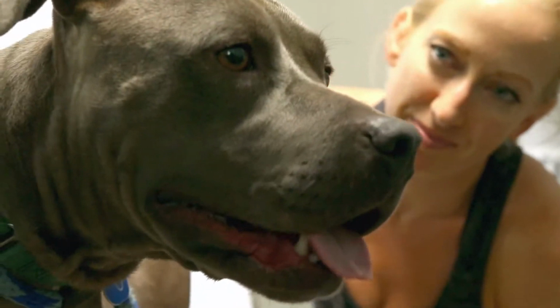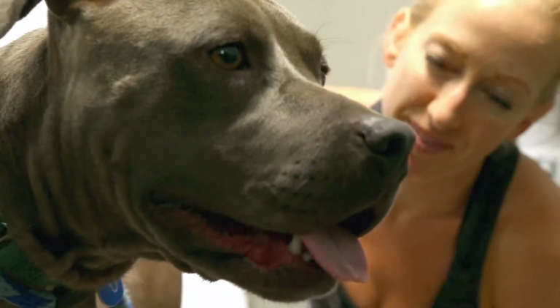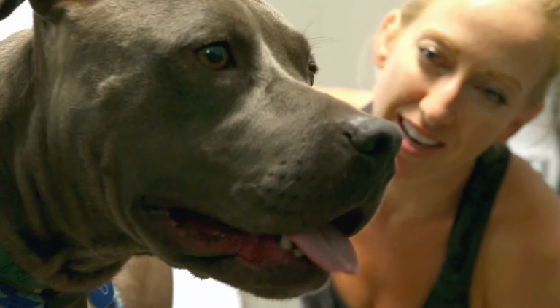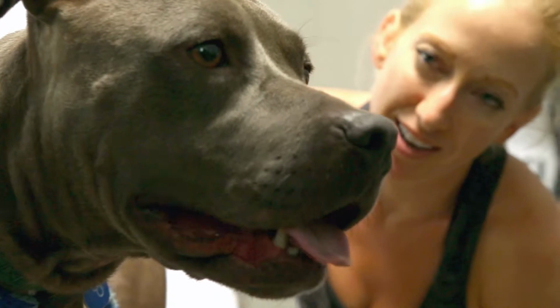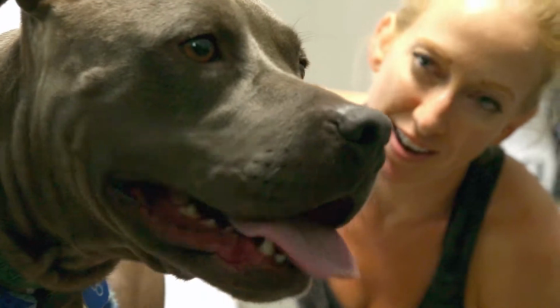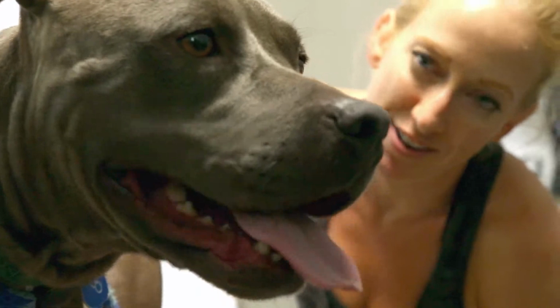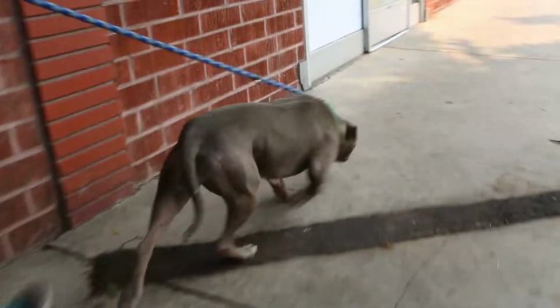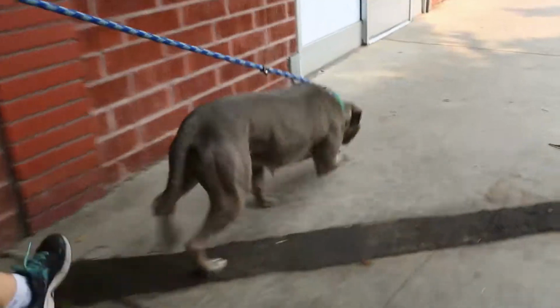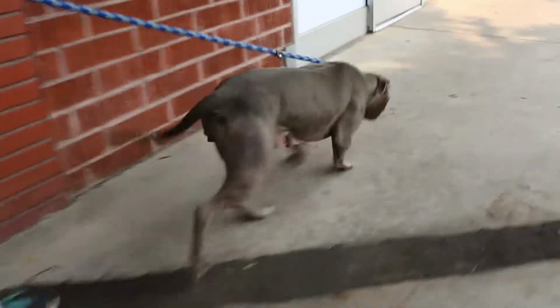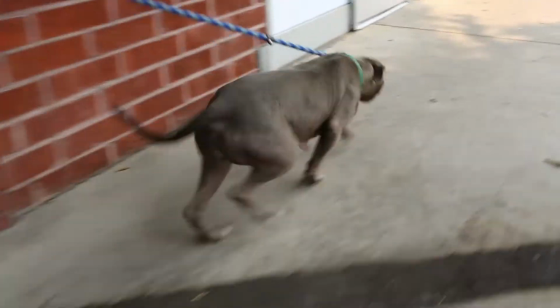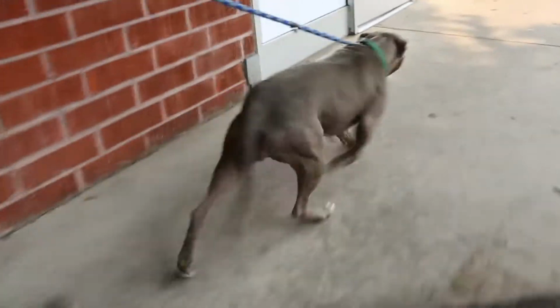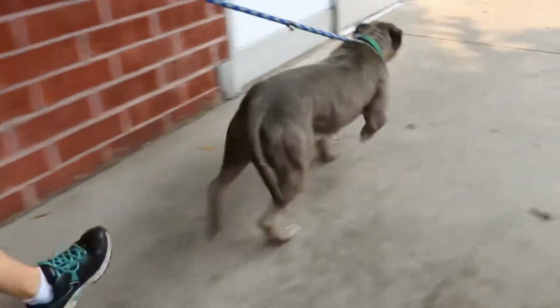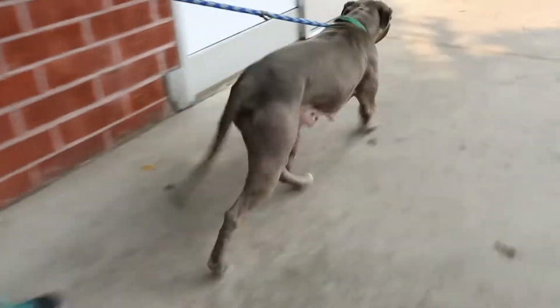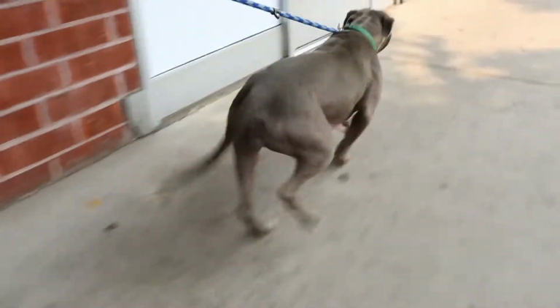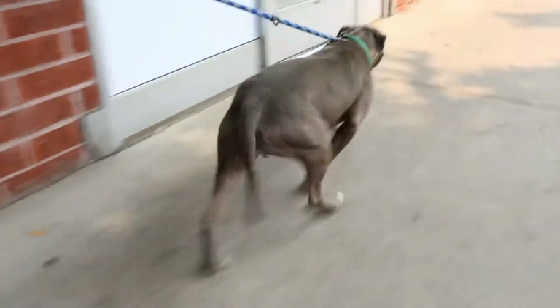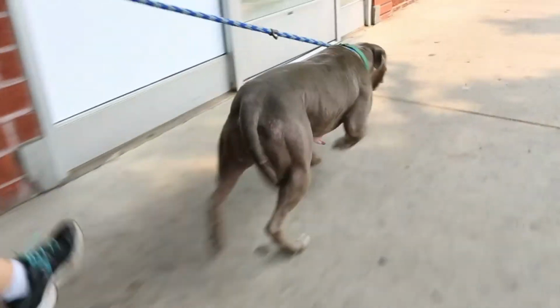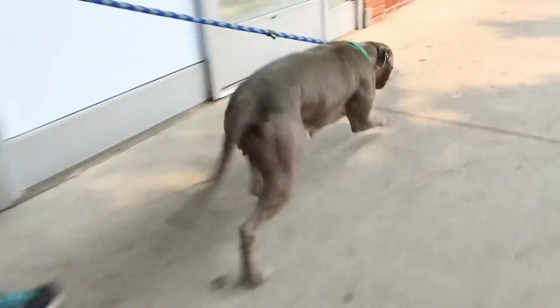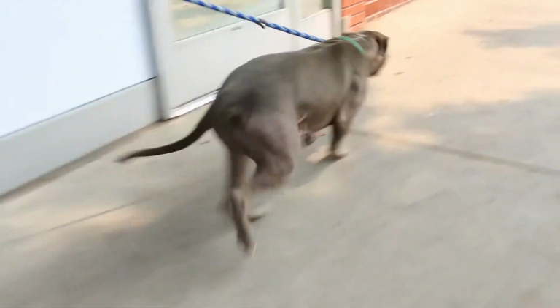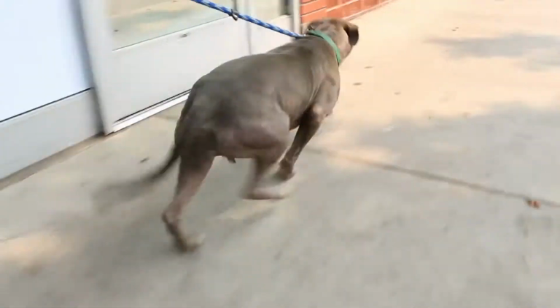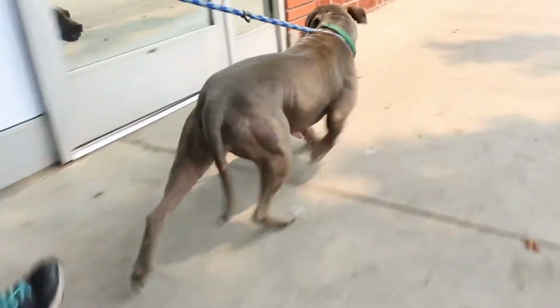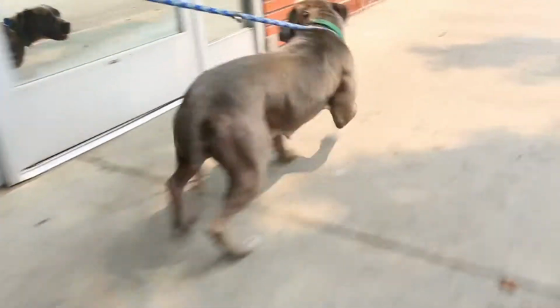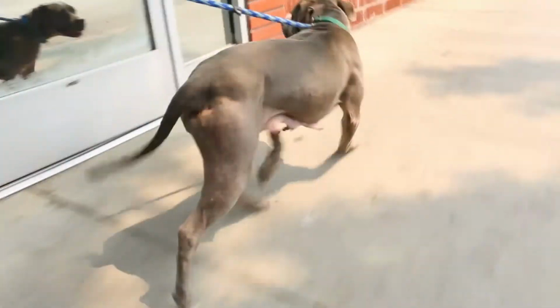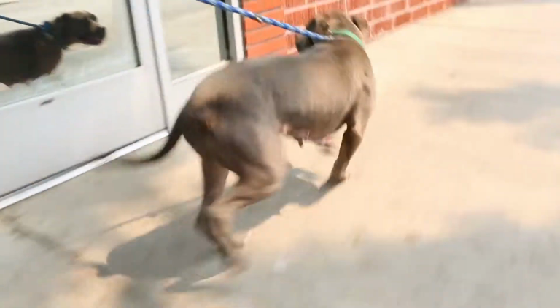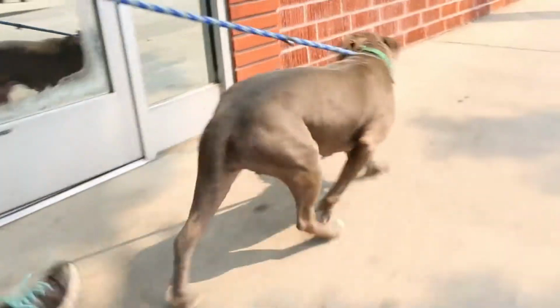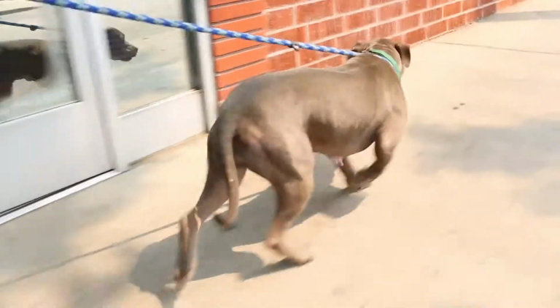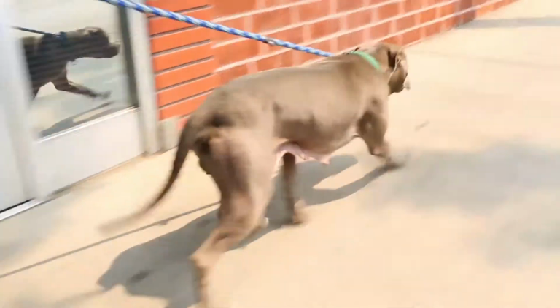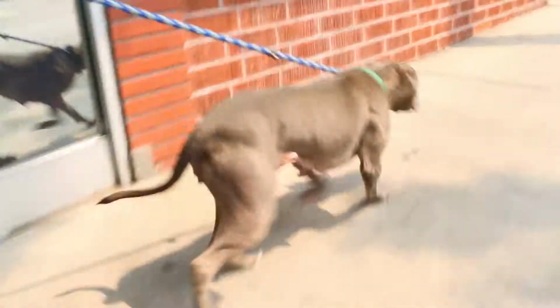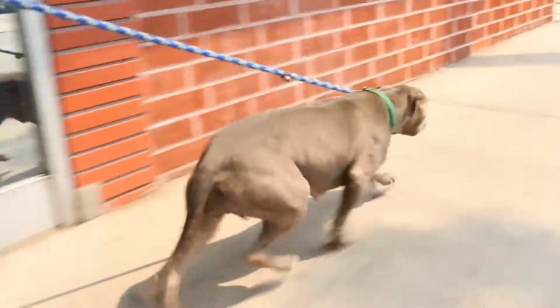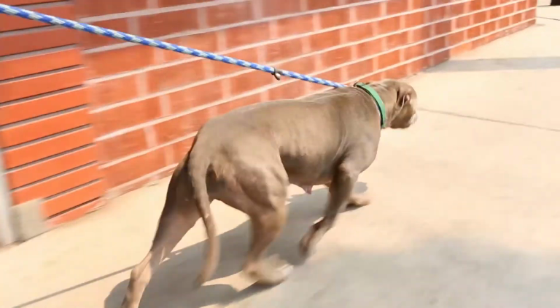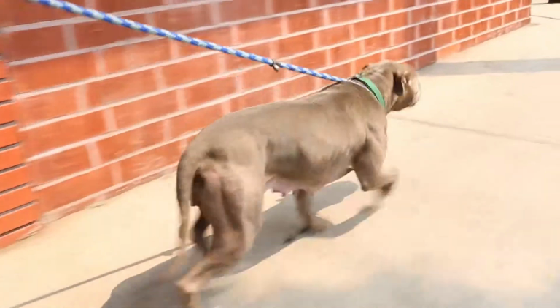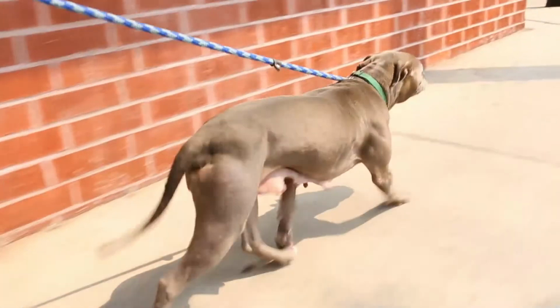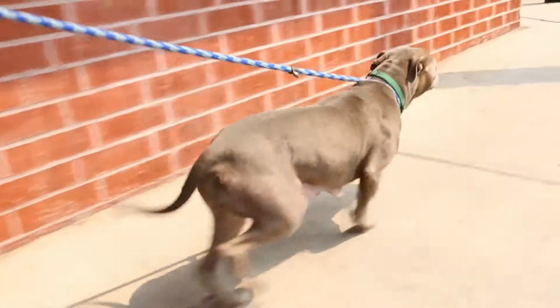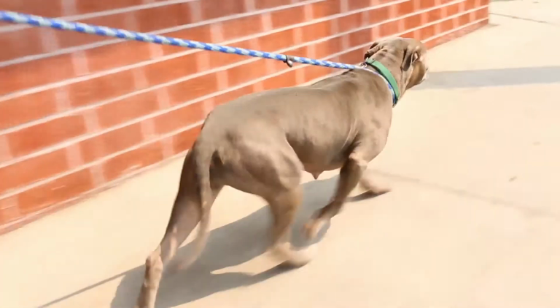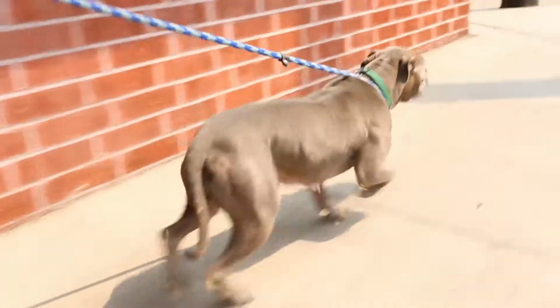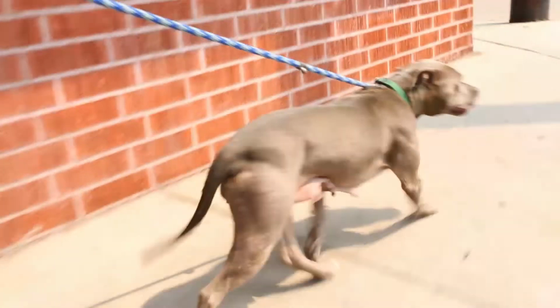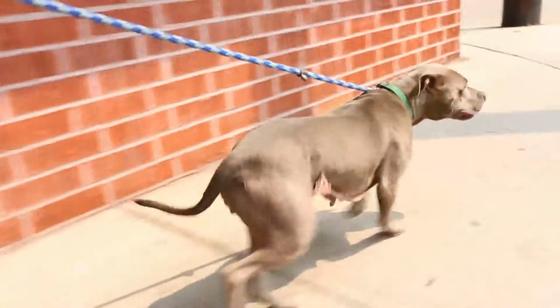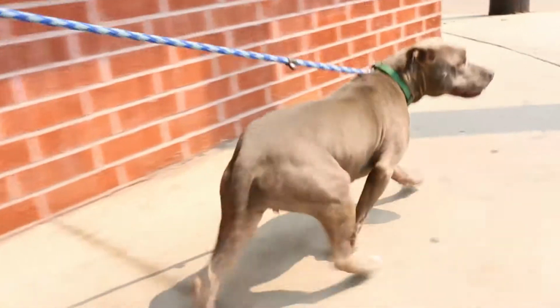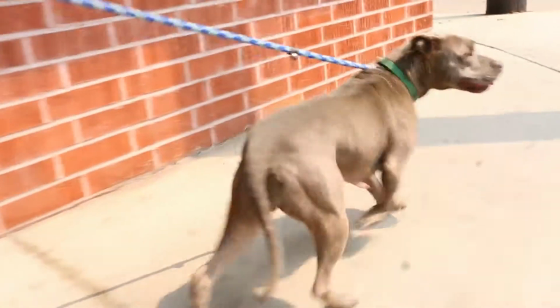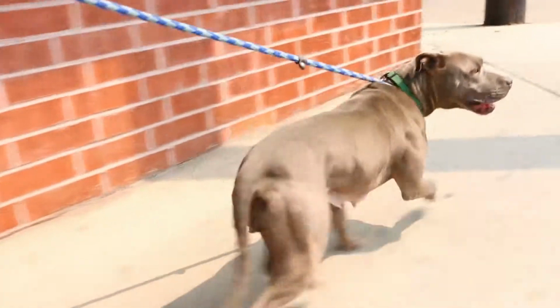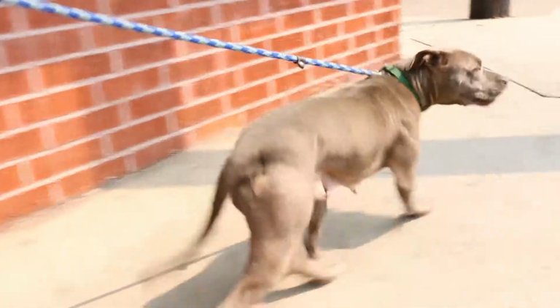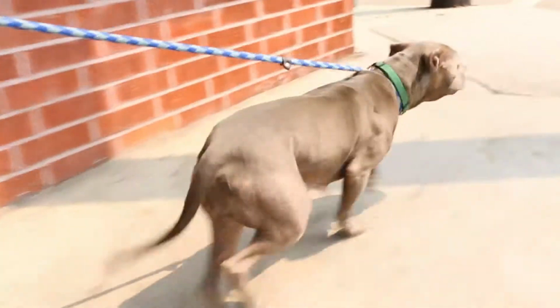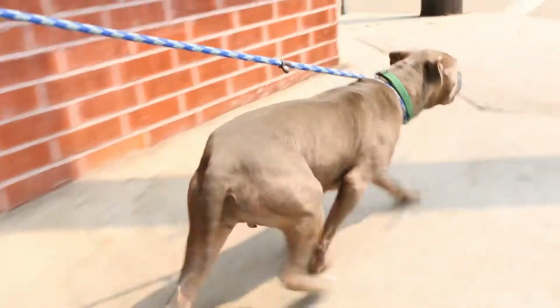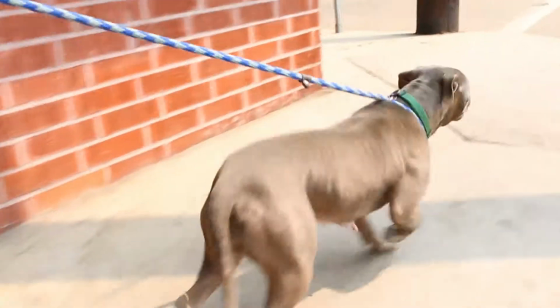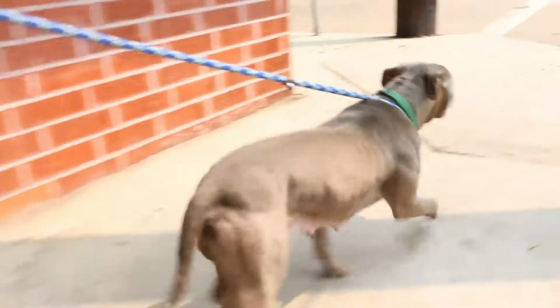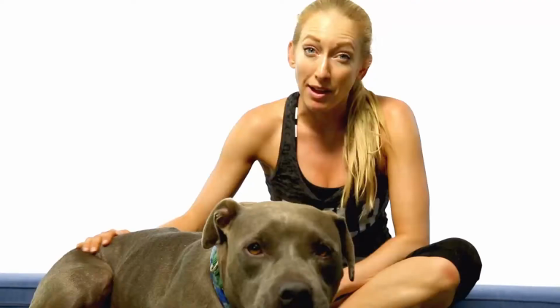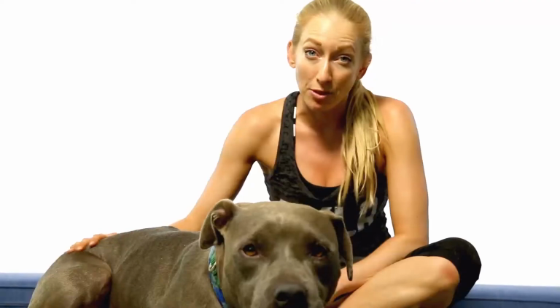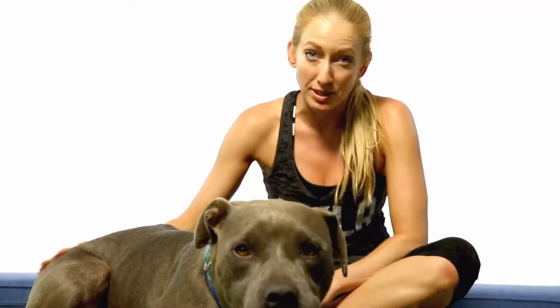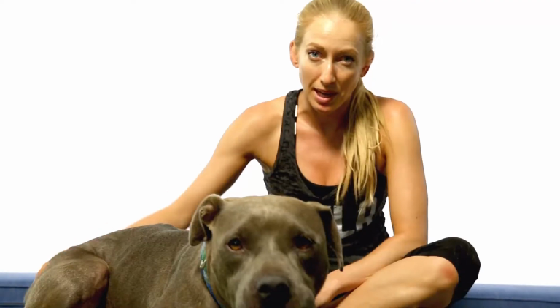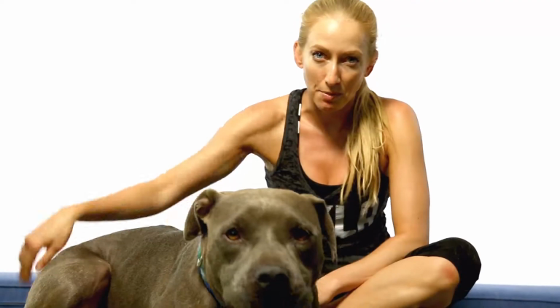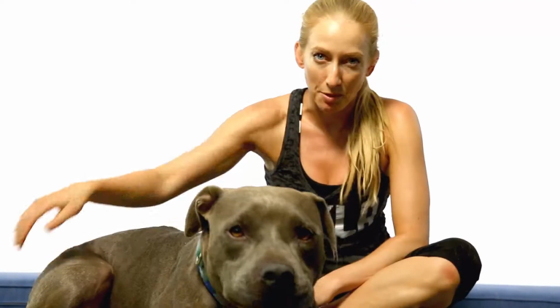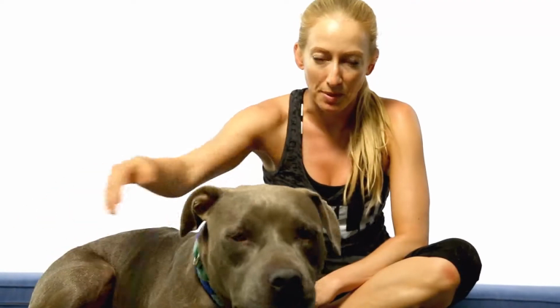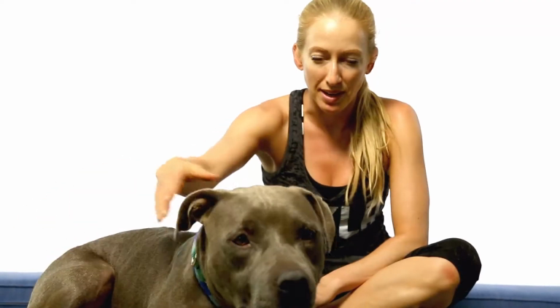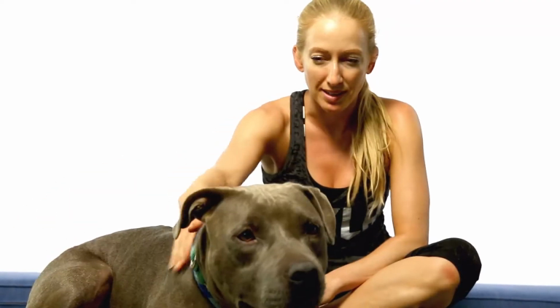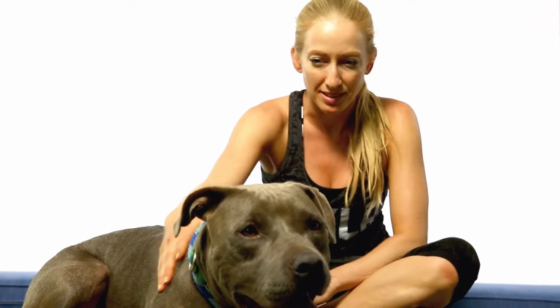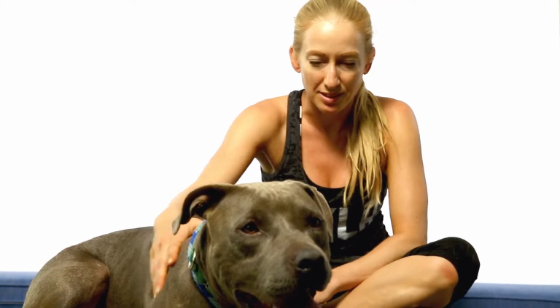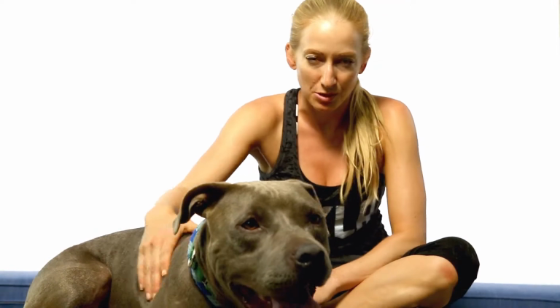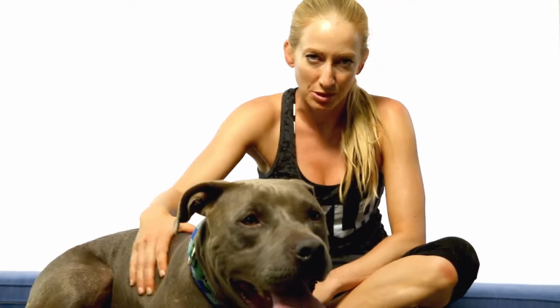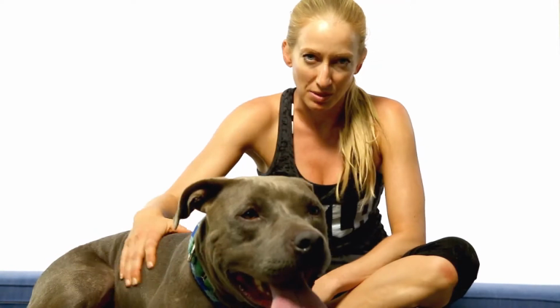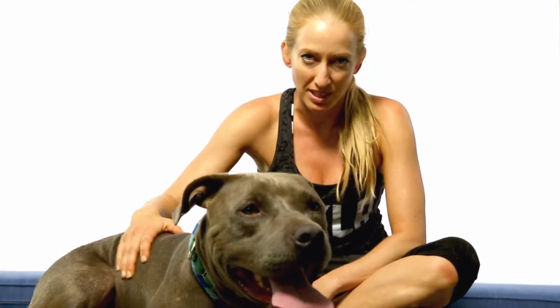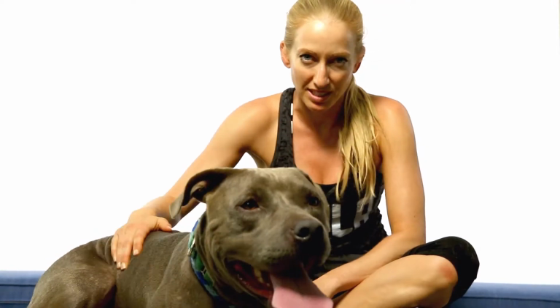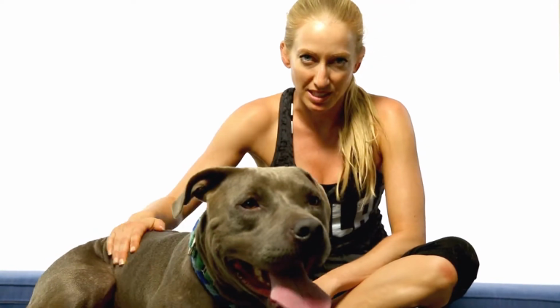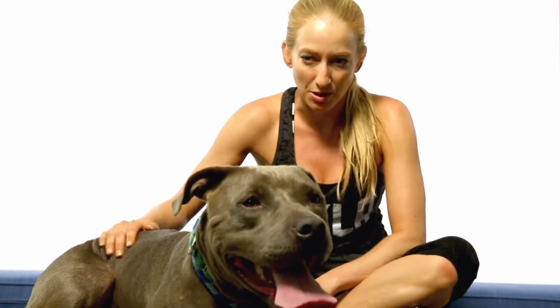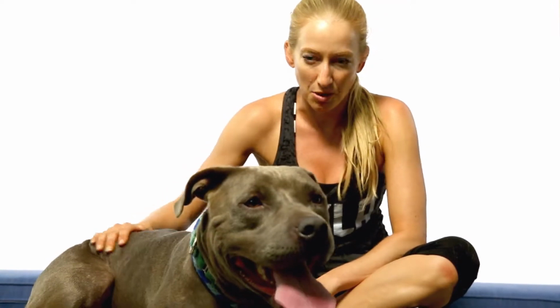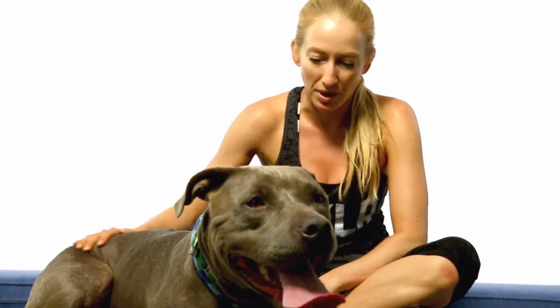She's easy on the leash. She seems to be potty trained. She has a good mellow temperament, so she'll be easy going.